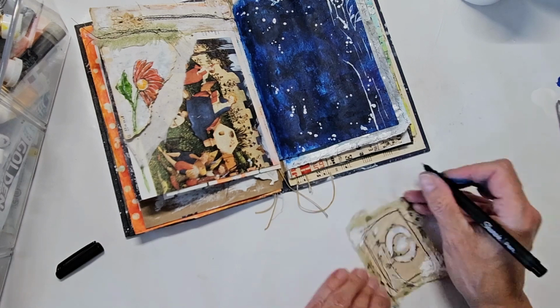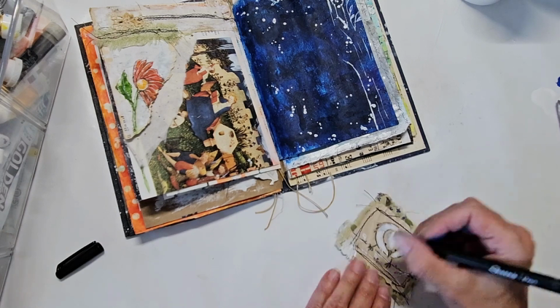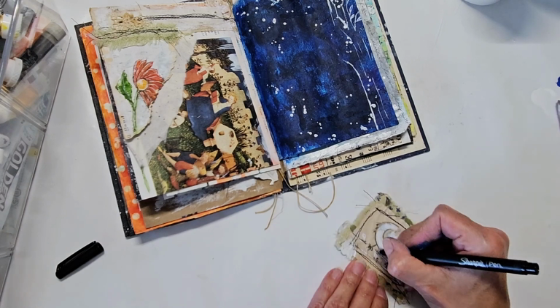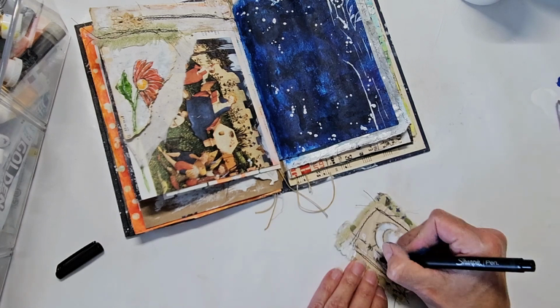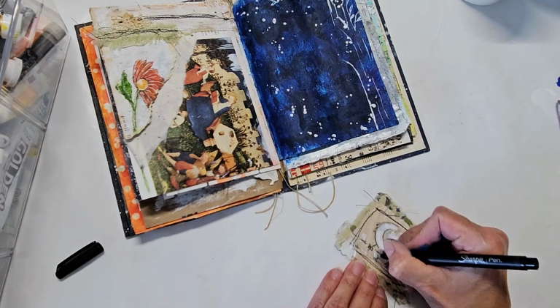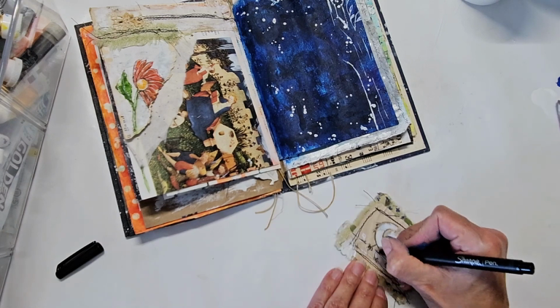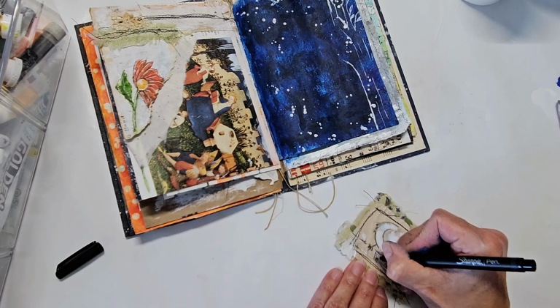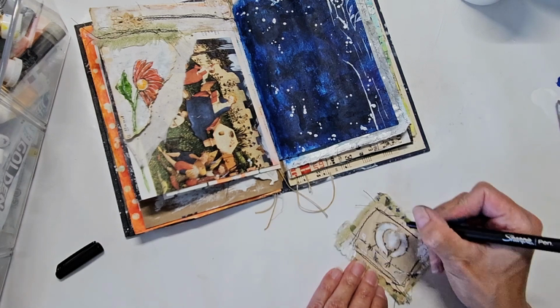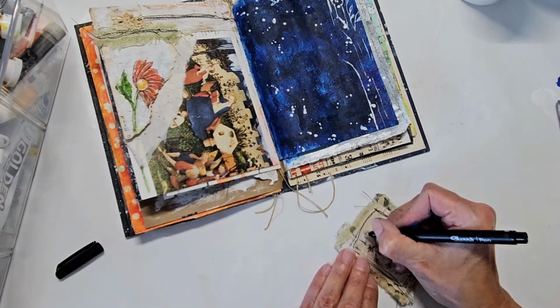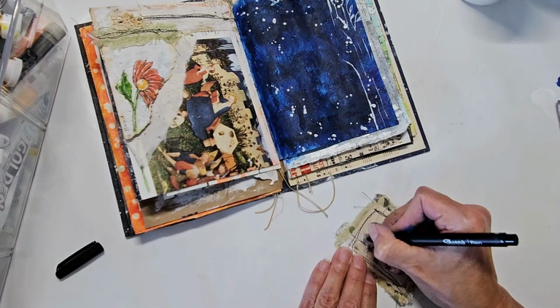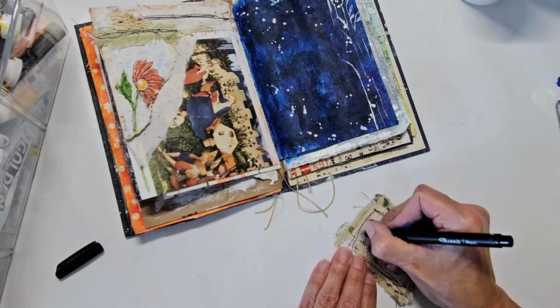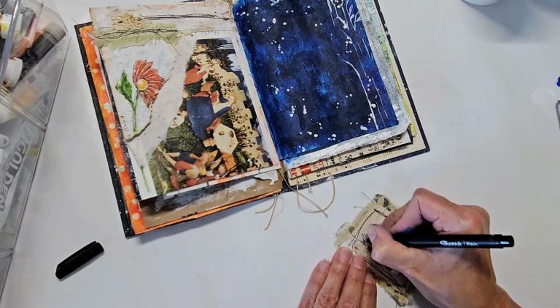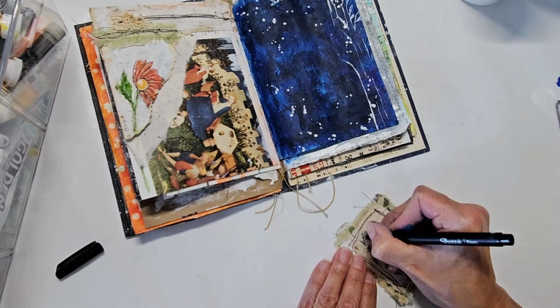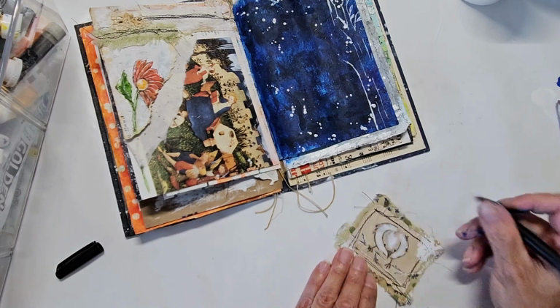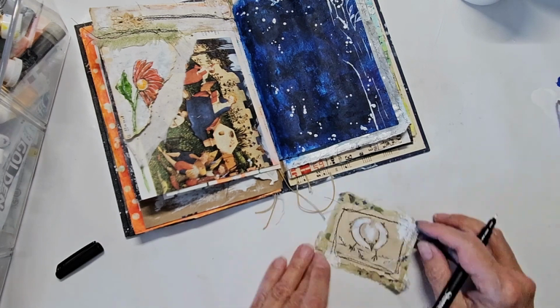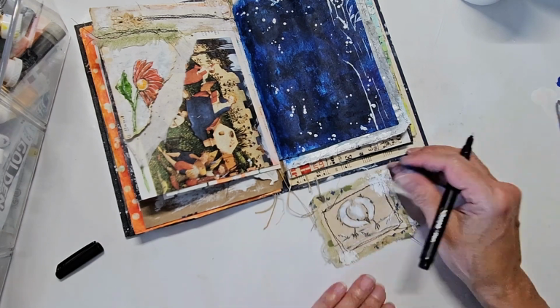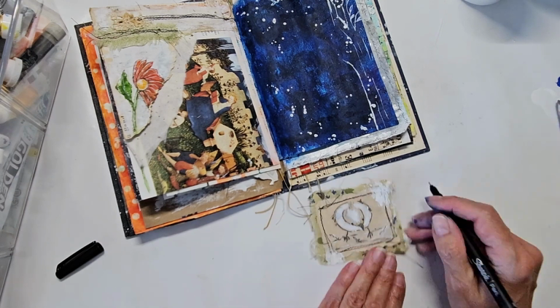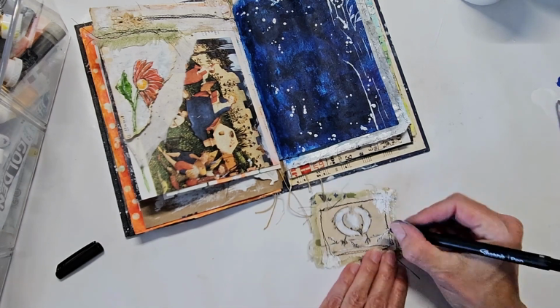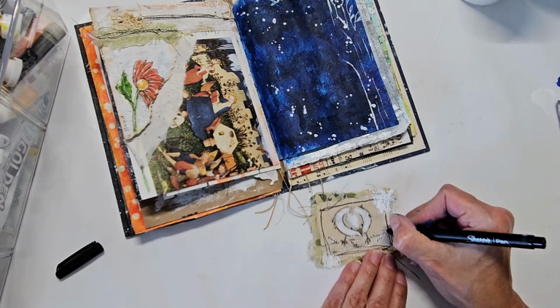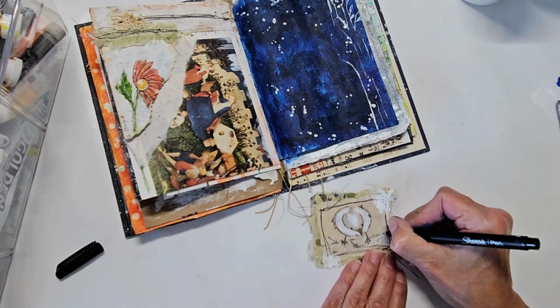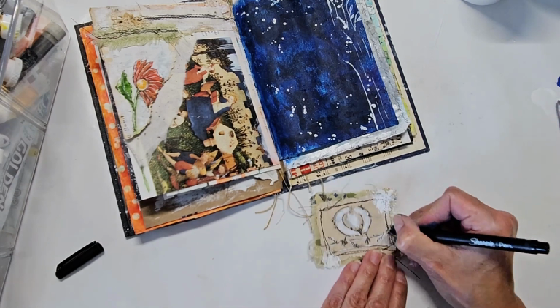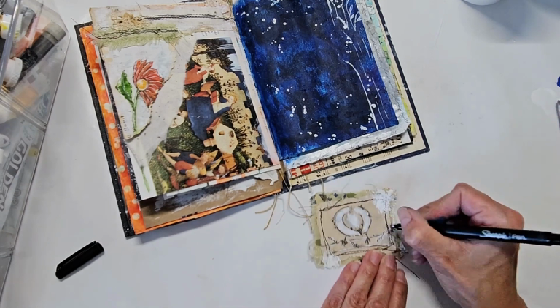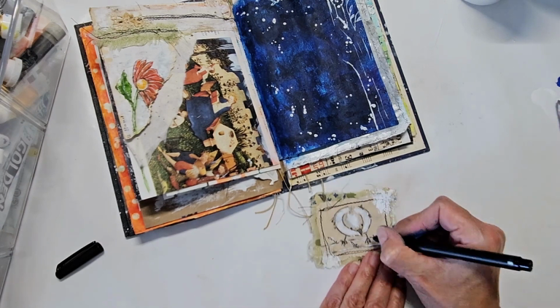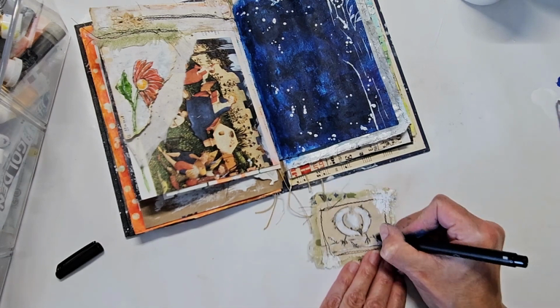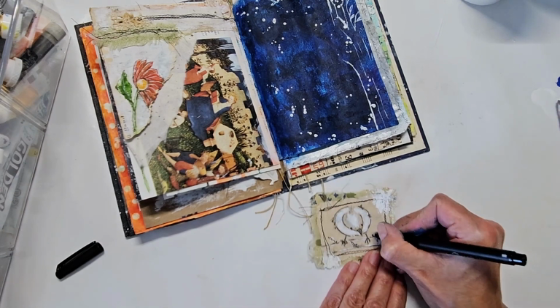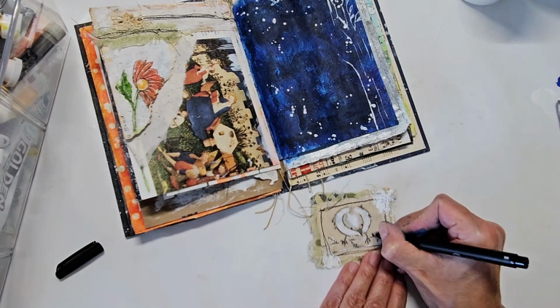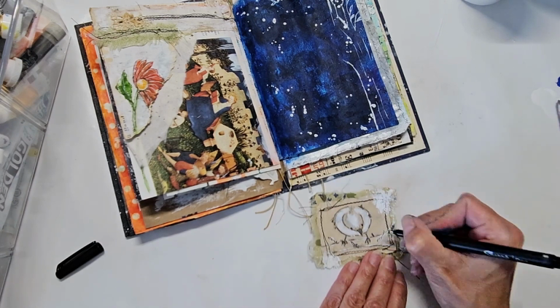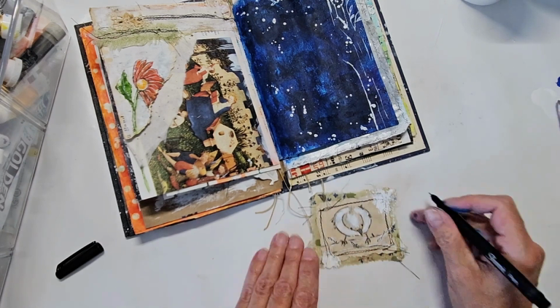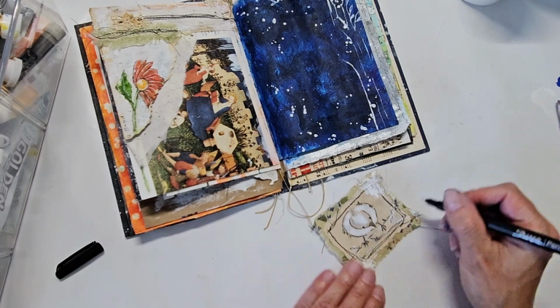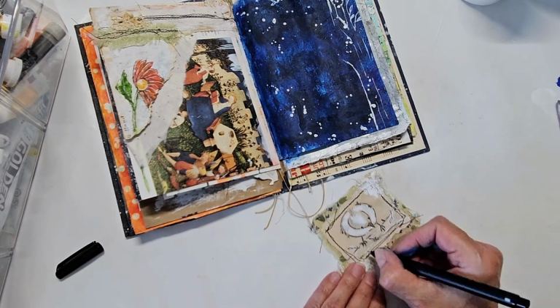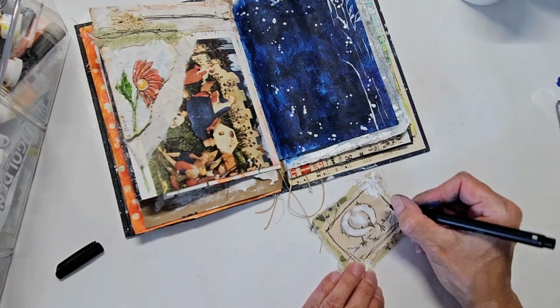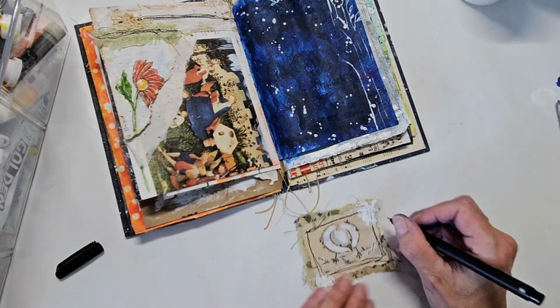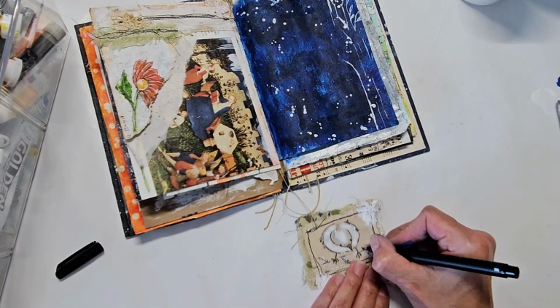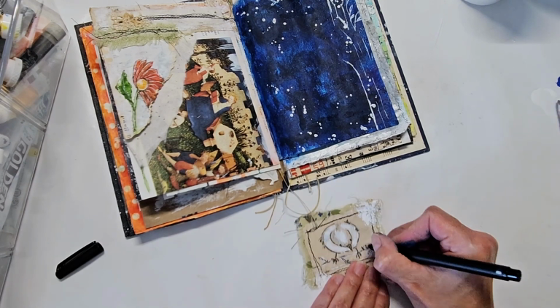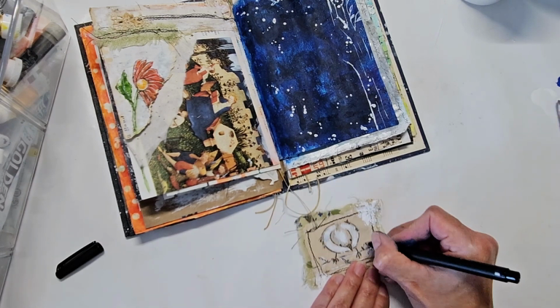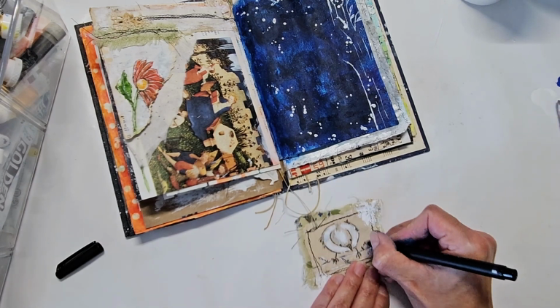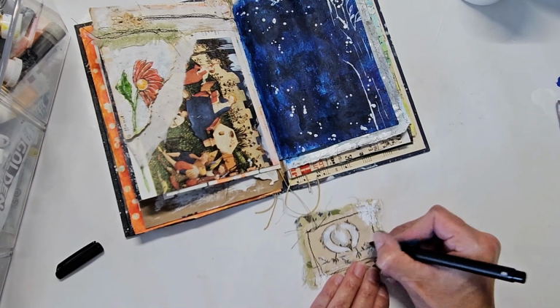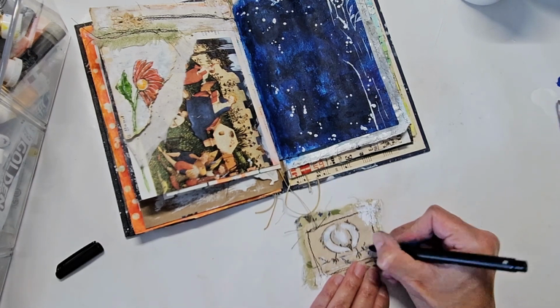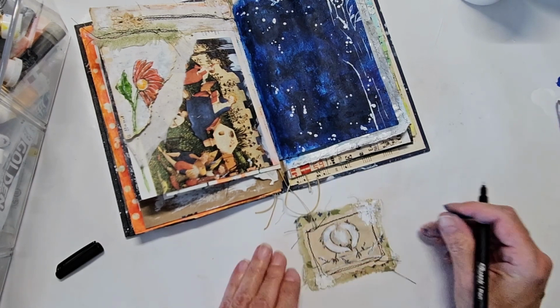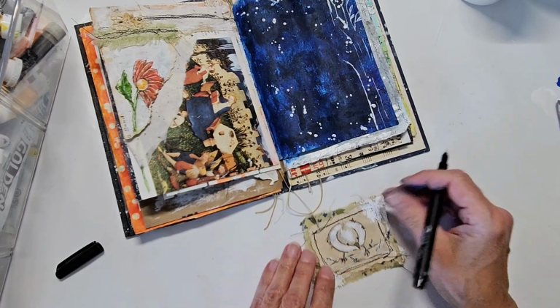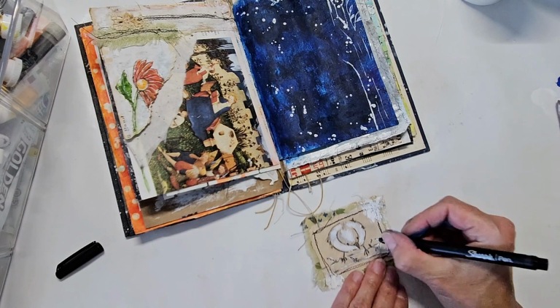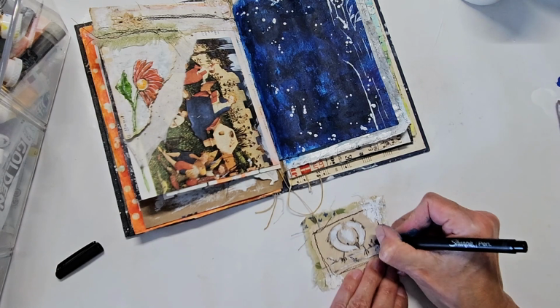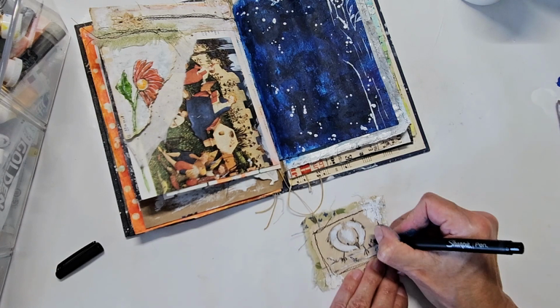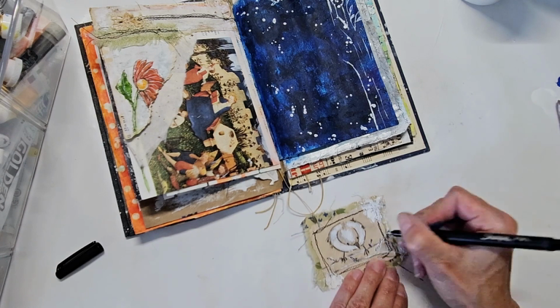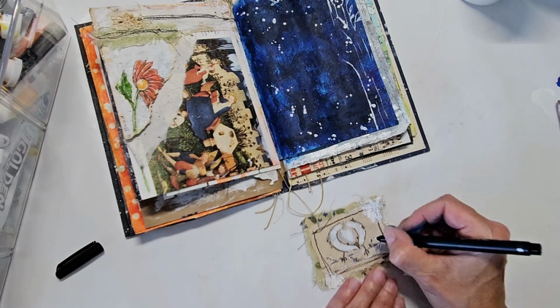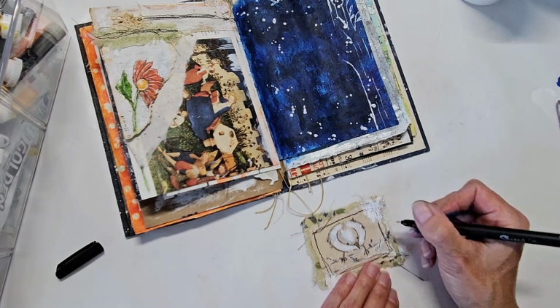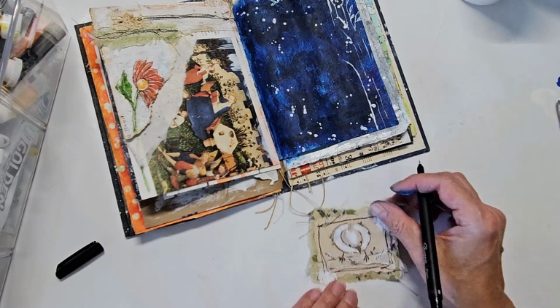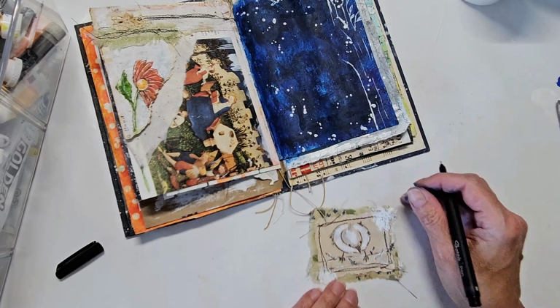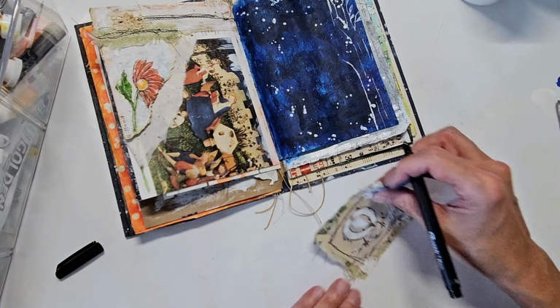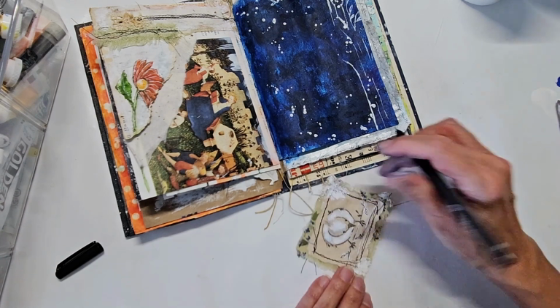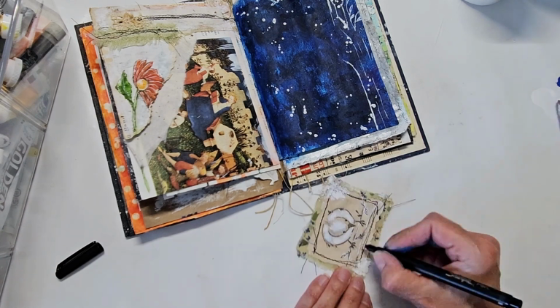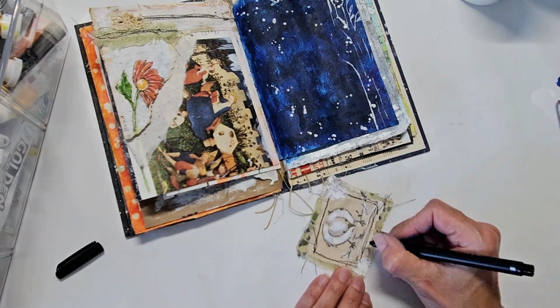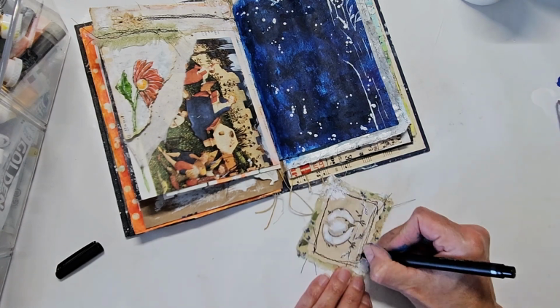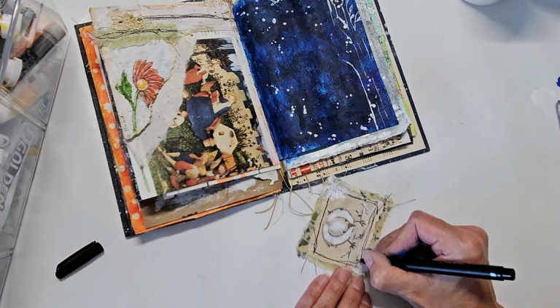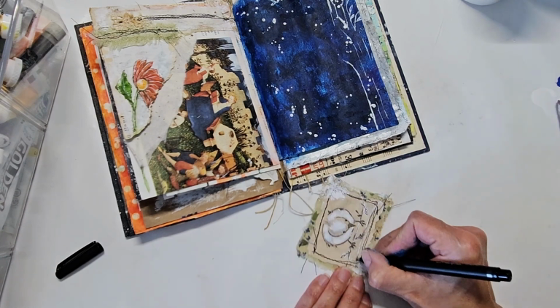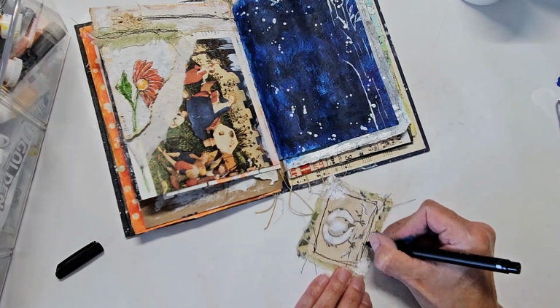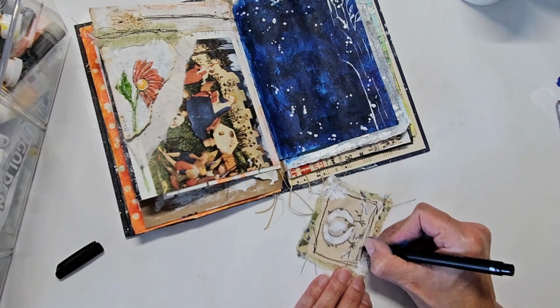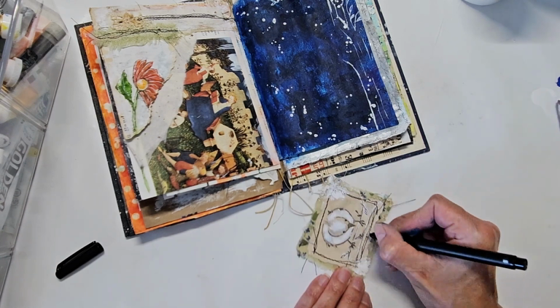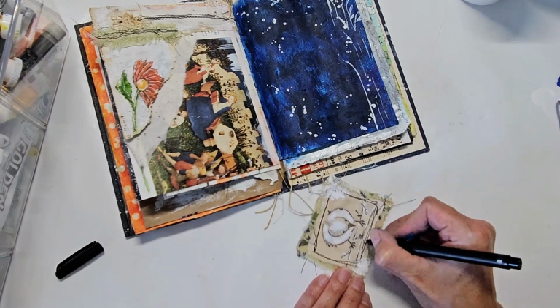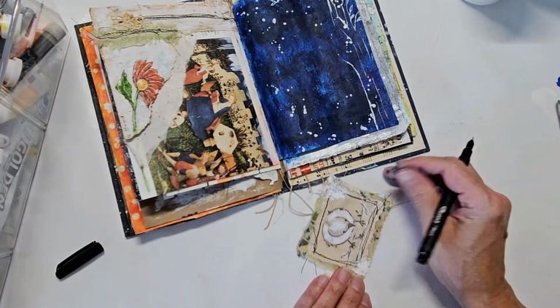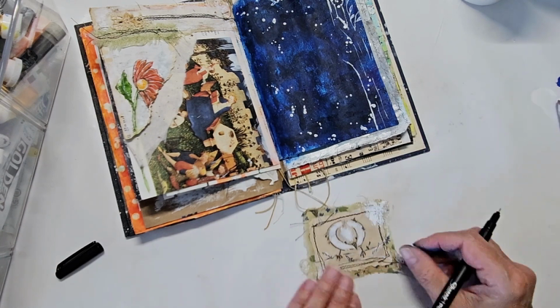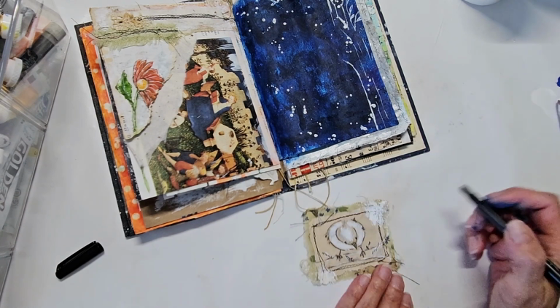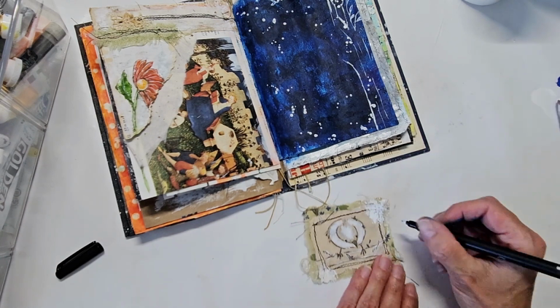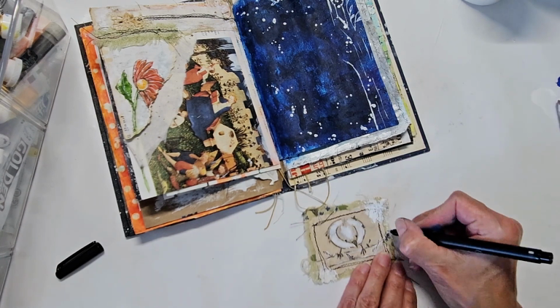I'm just adding some contrast here with a black Sharpie pen. I think that bird is looking pretty cute there.